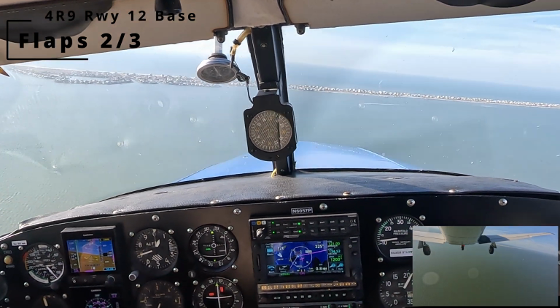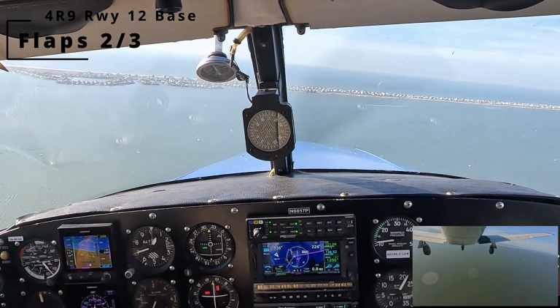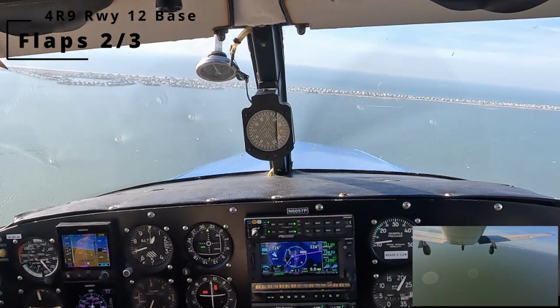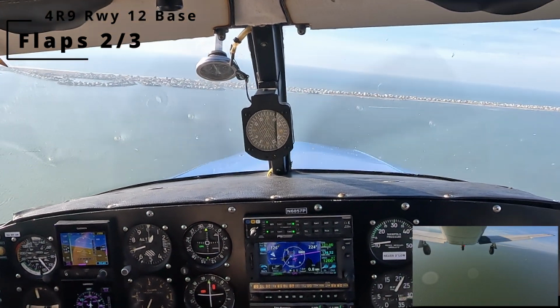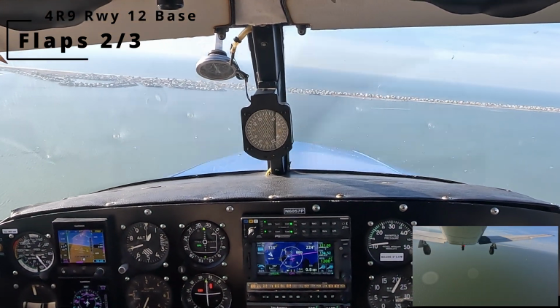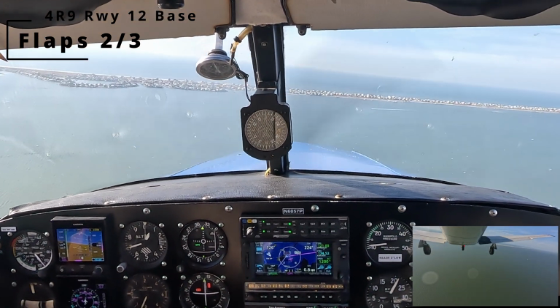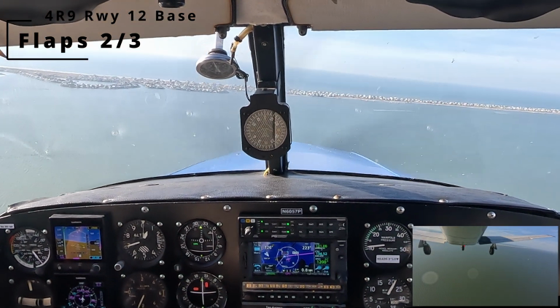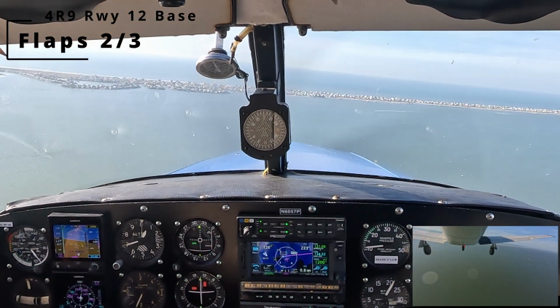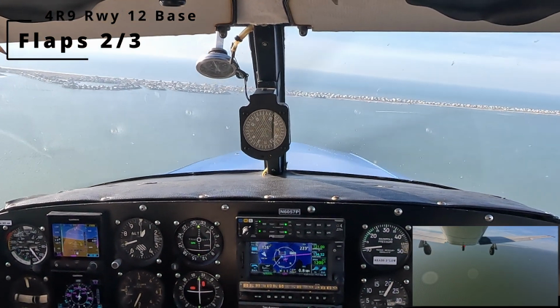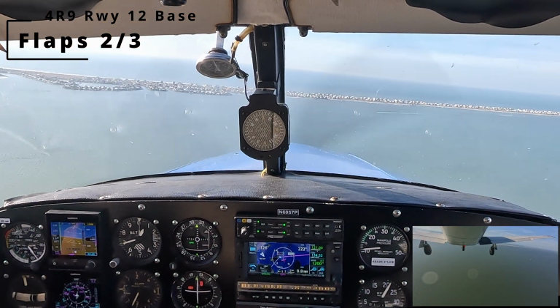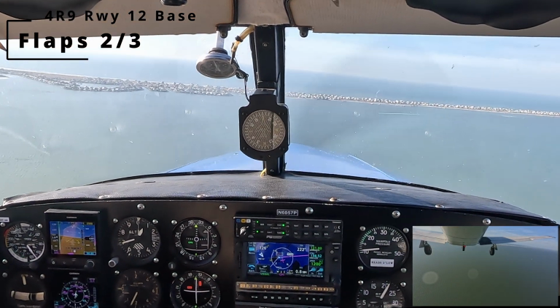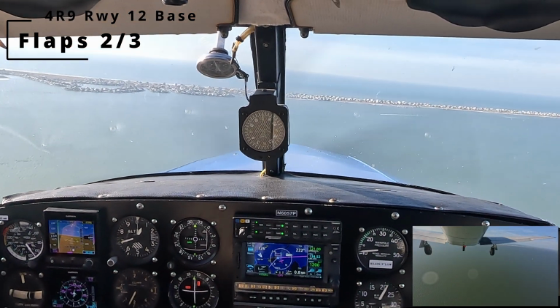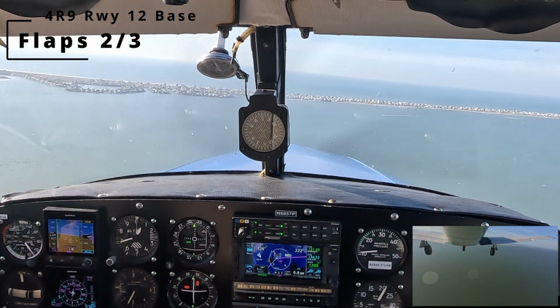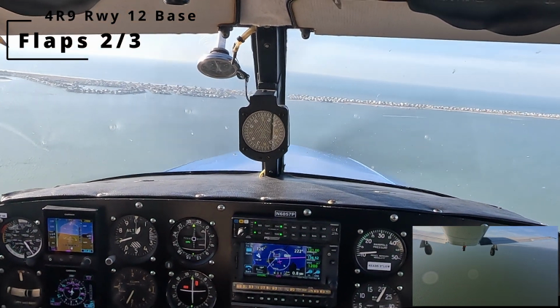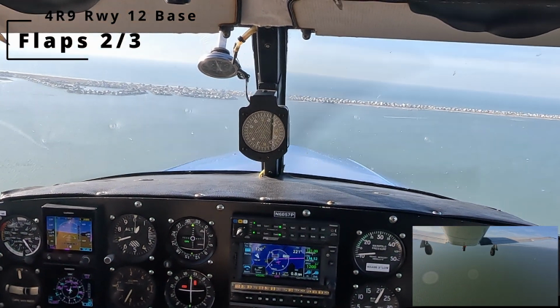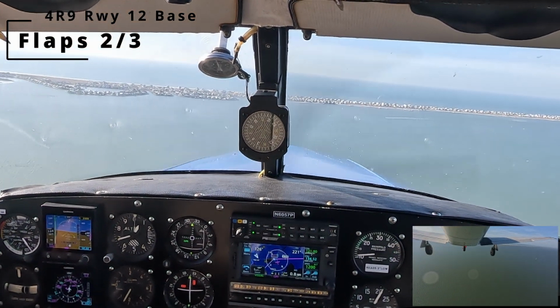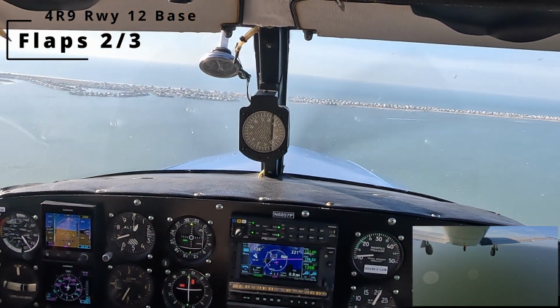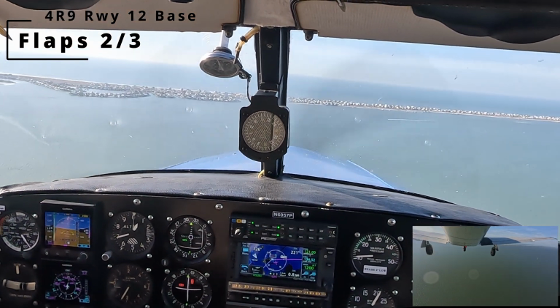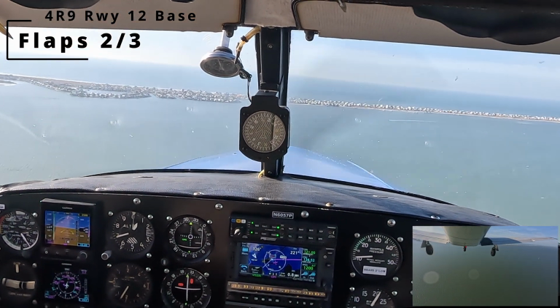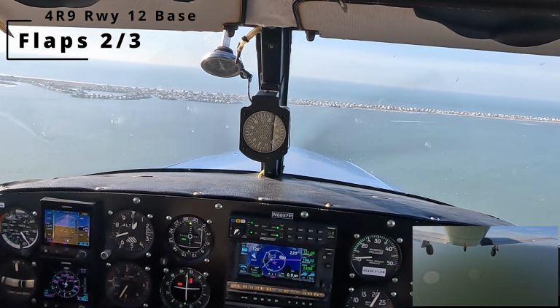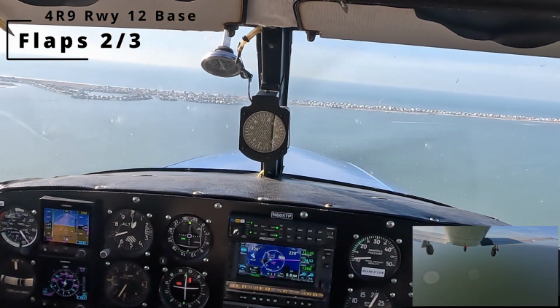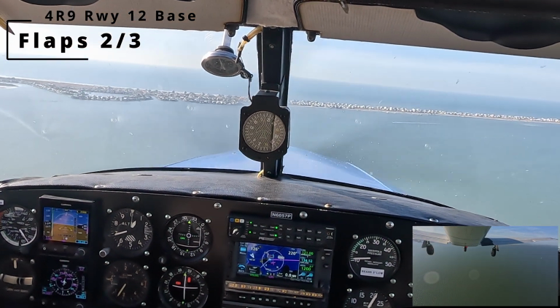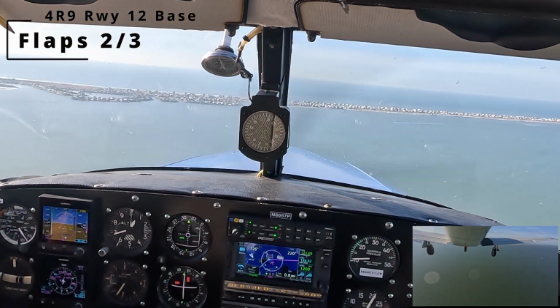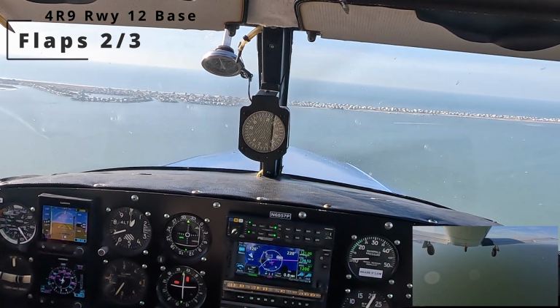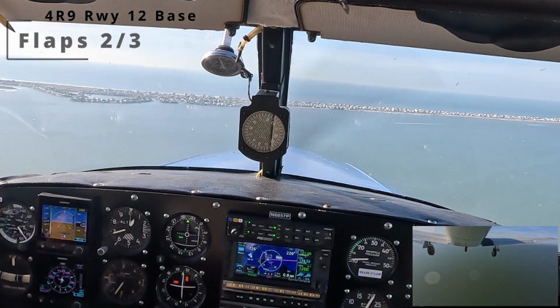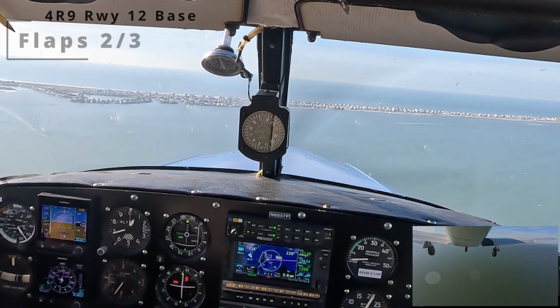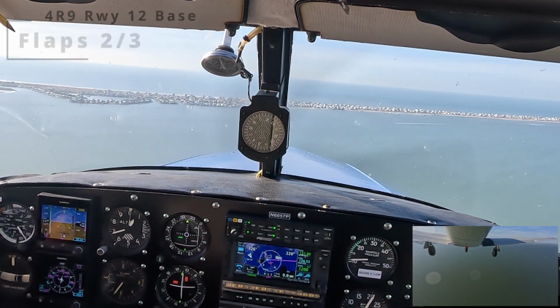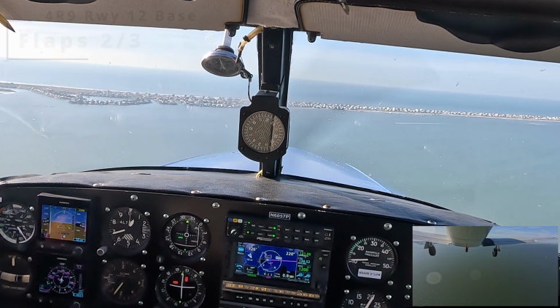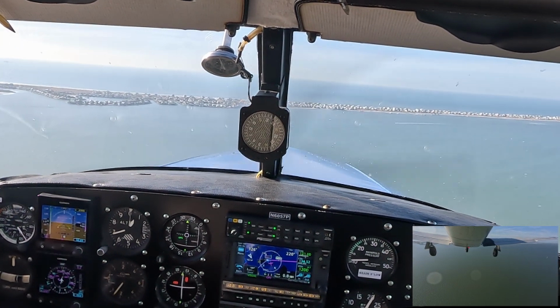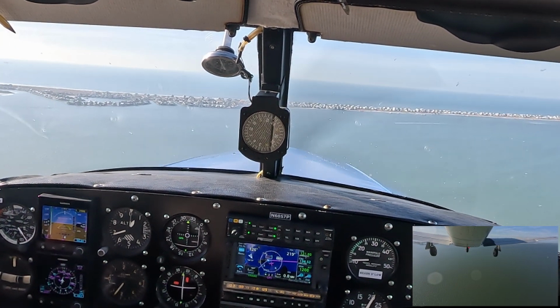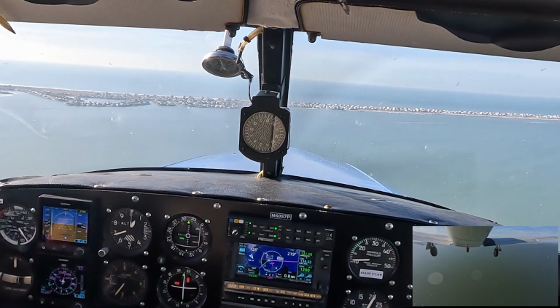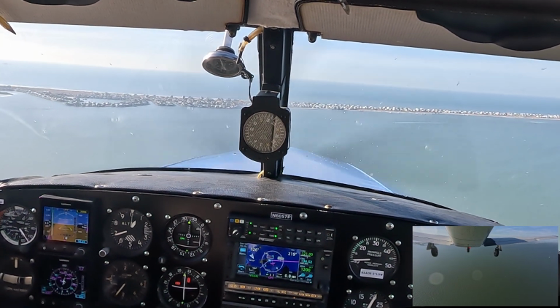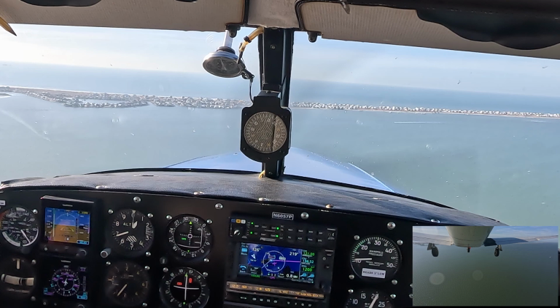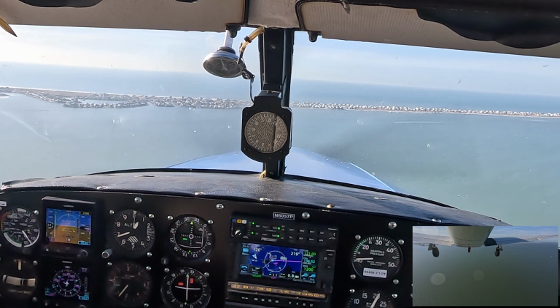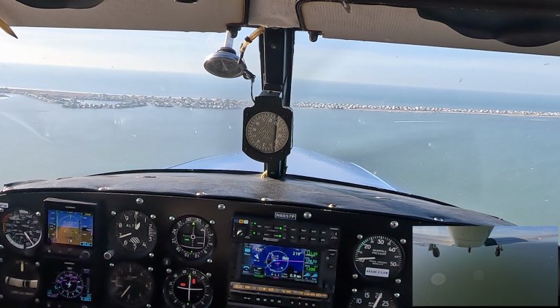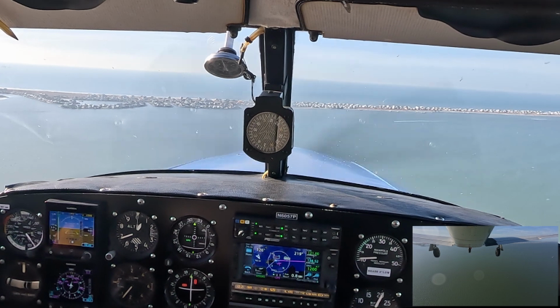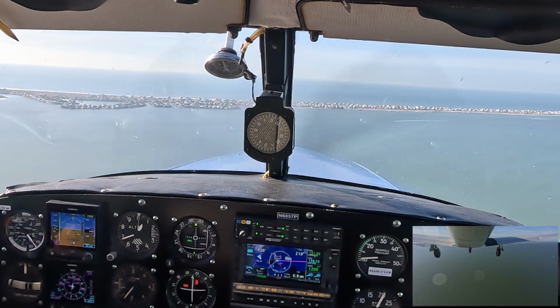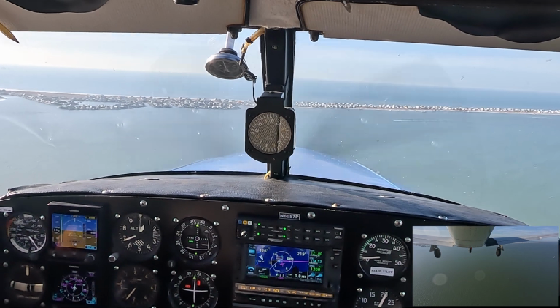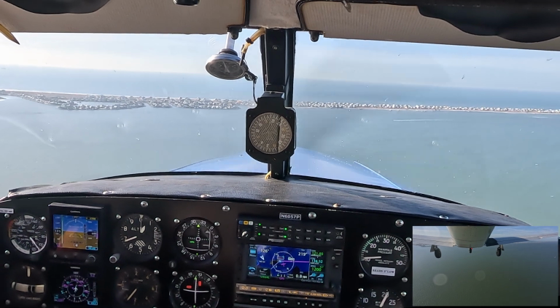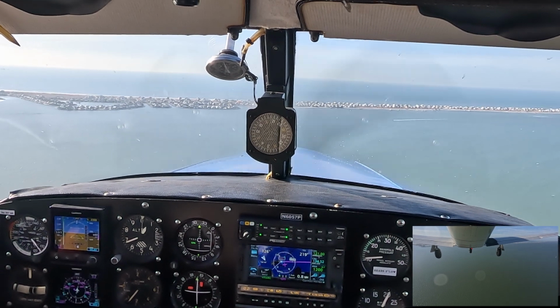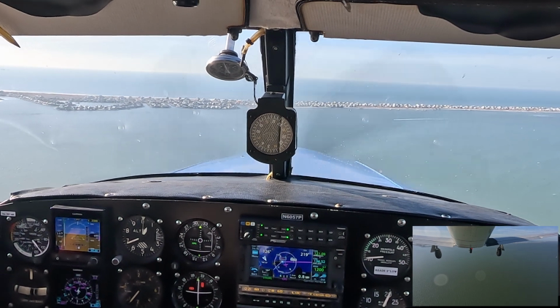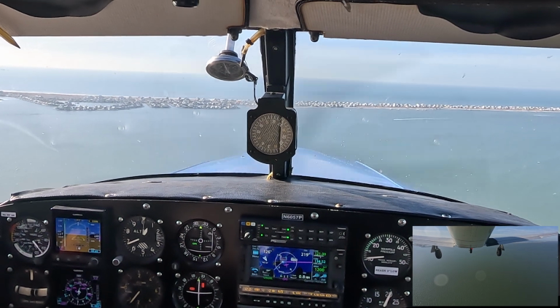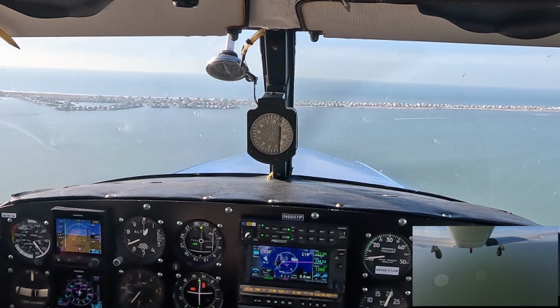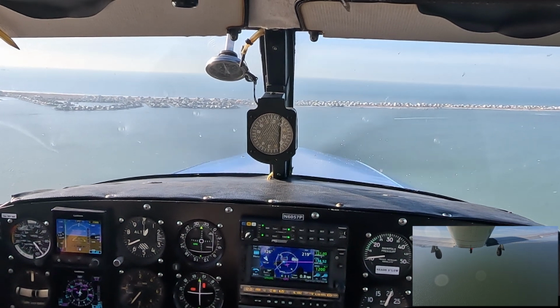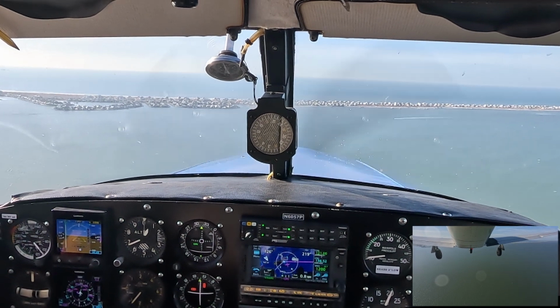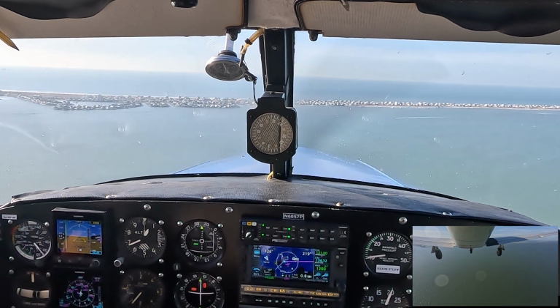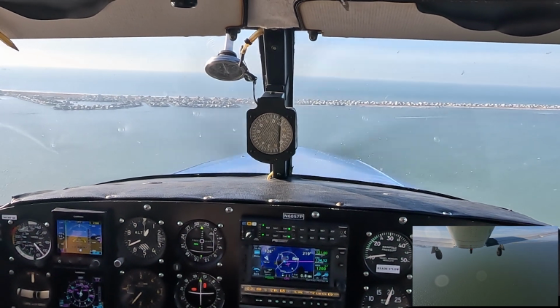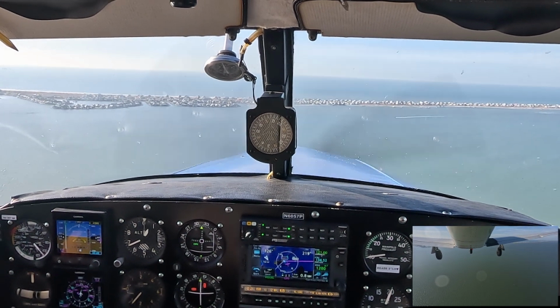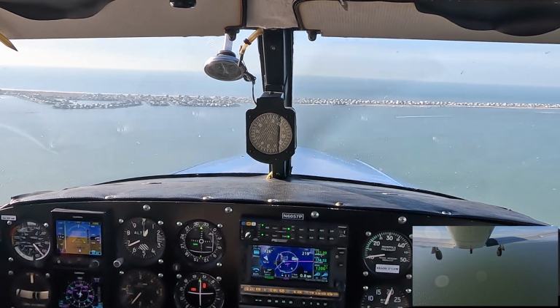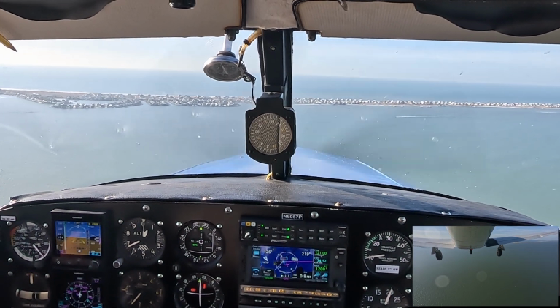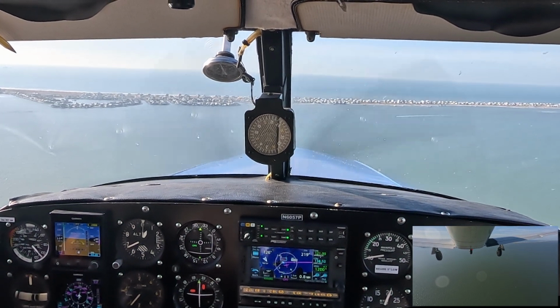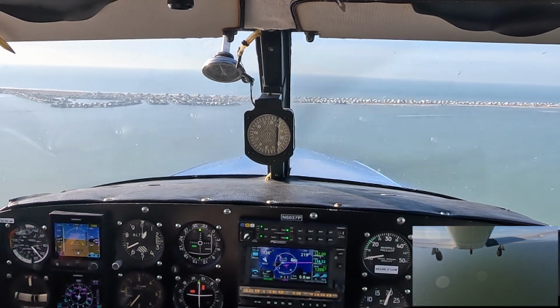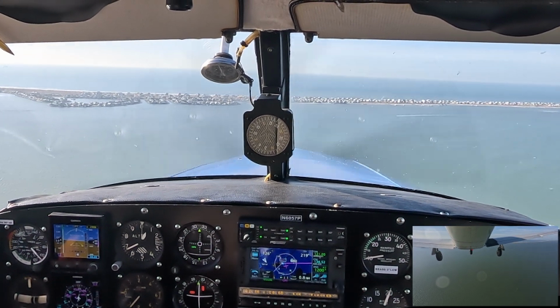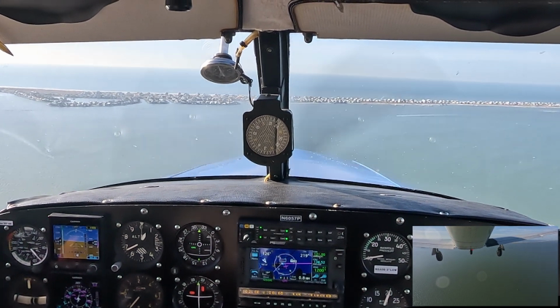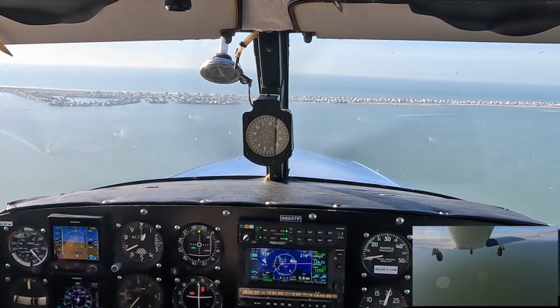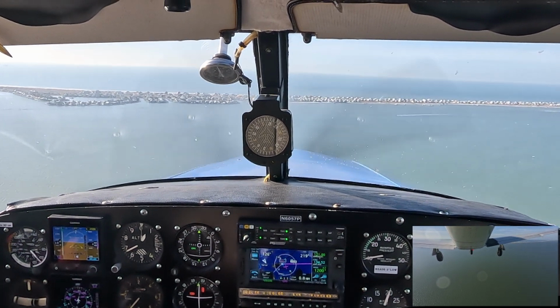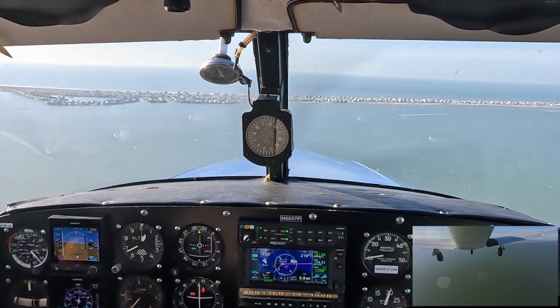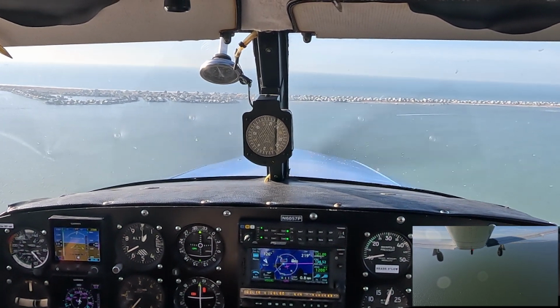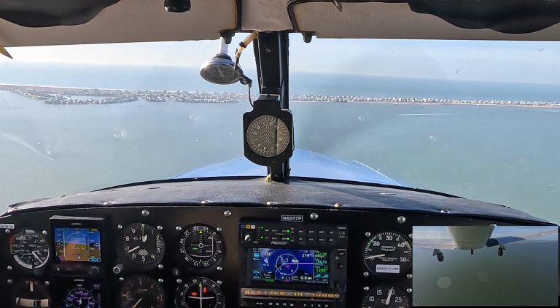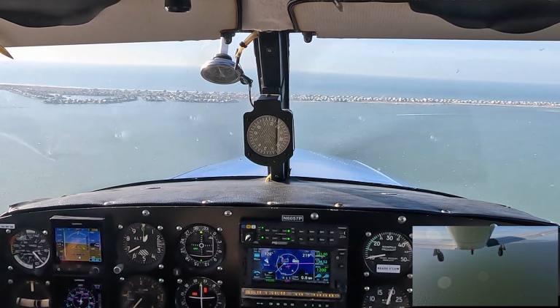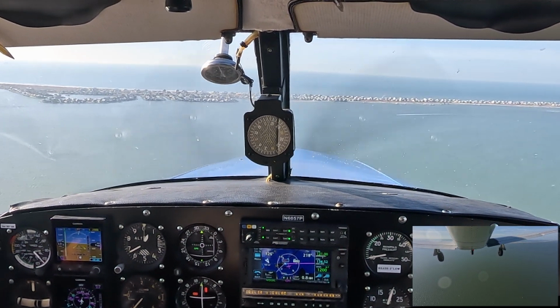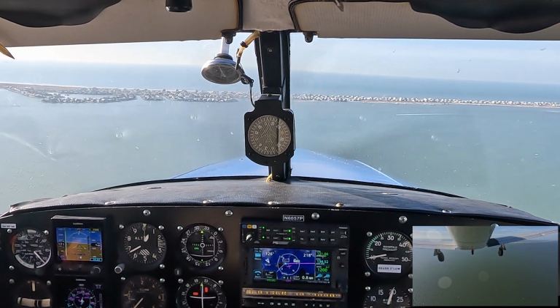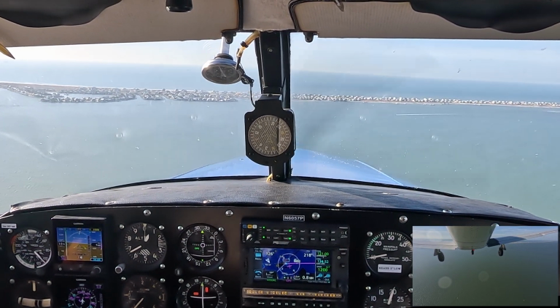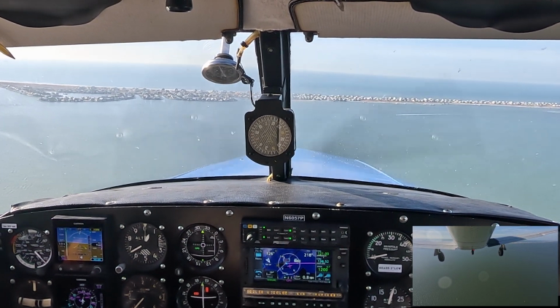There it is. The Garmin sequenced us on the visual approach.